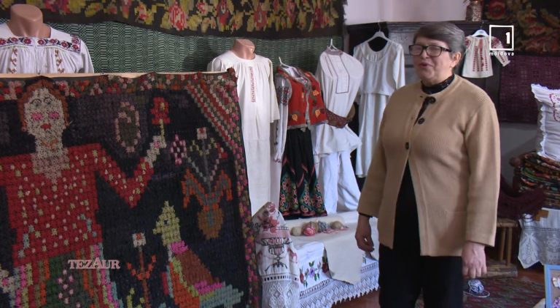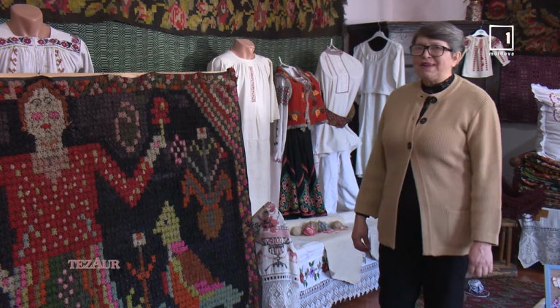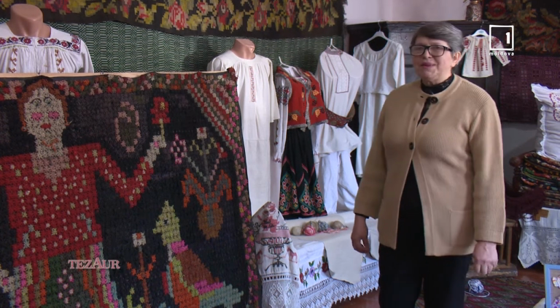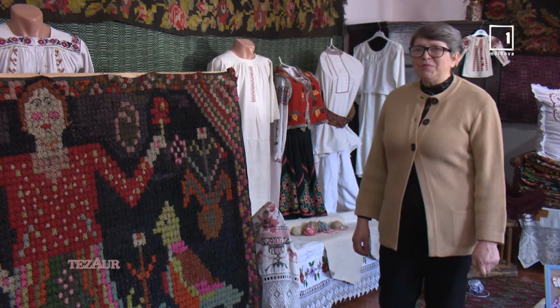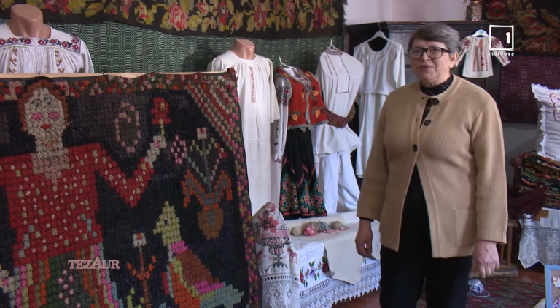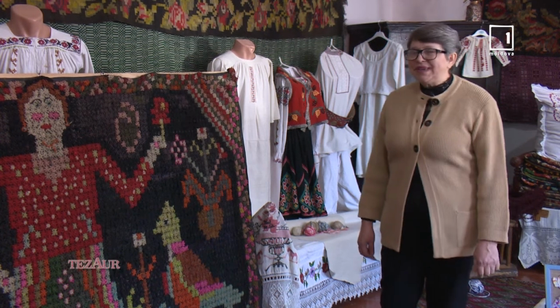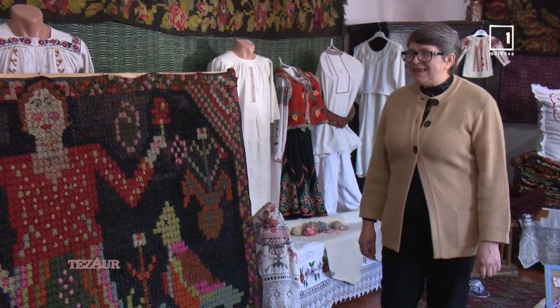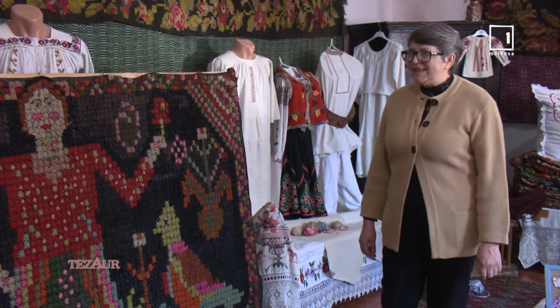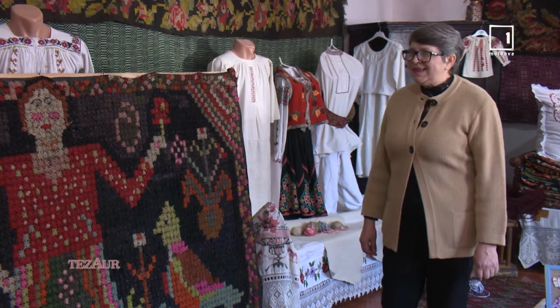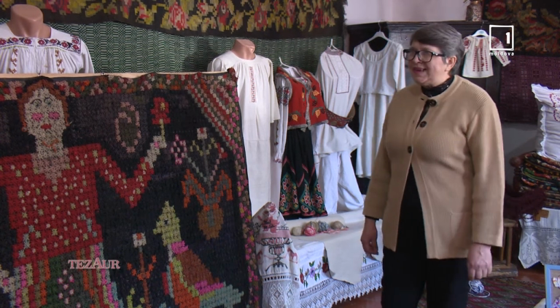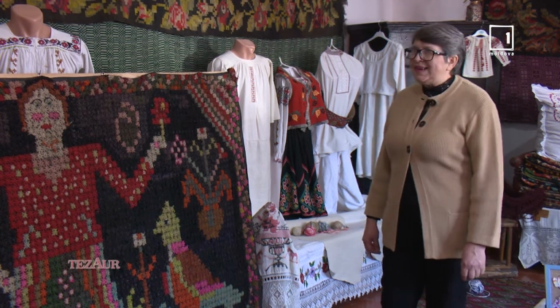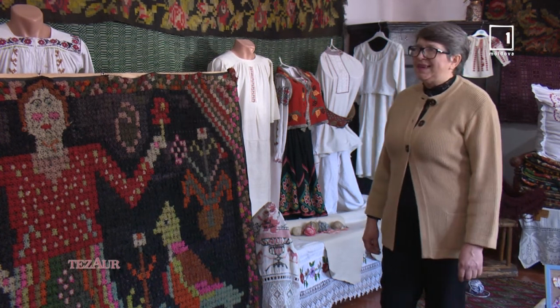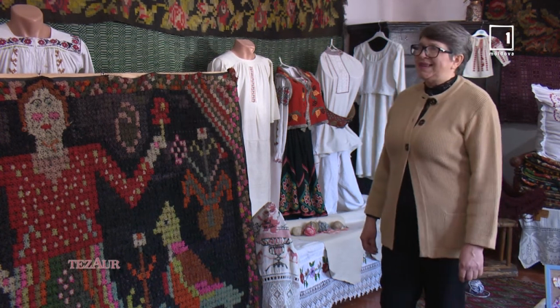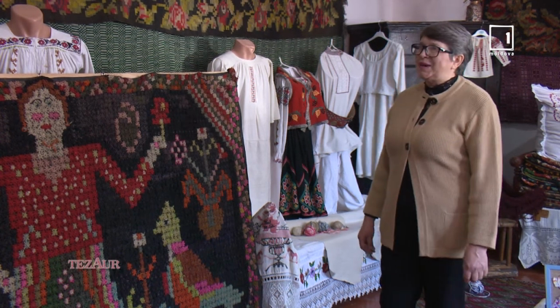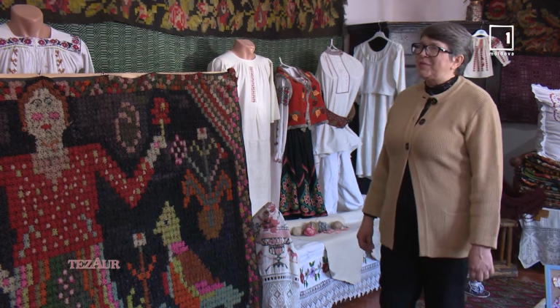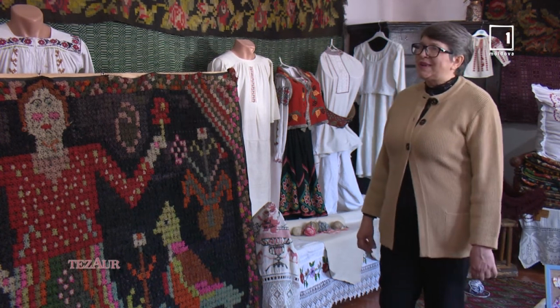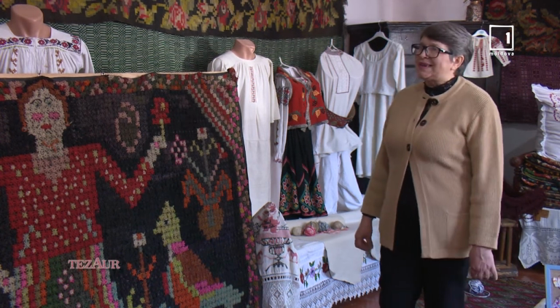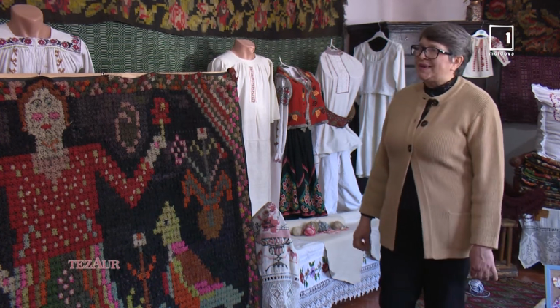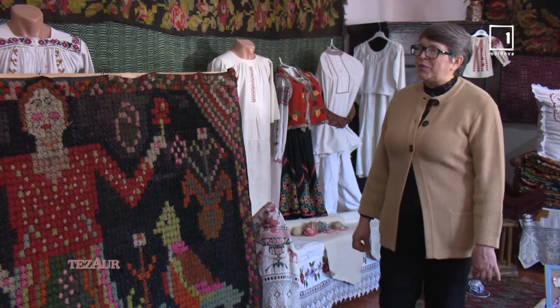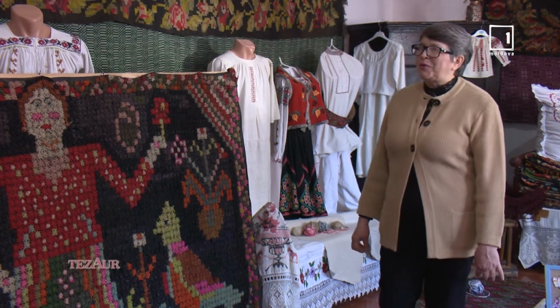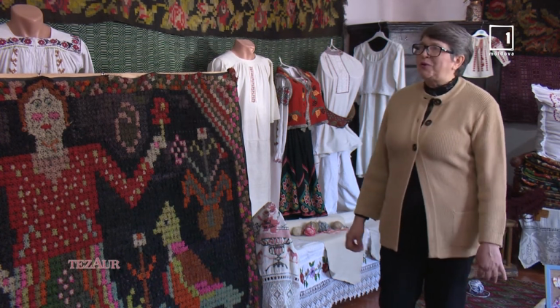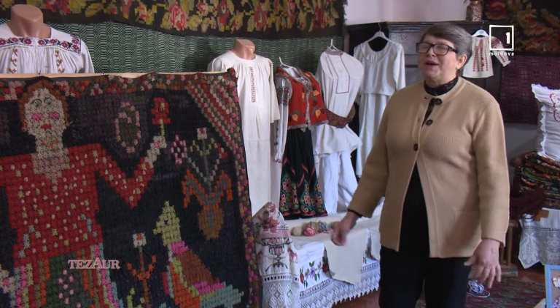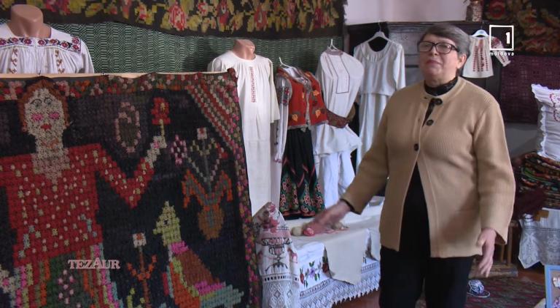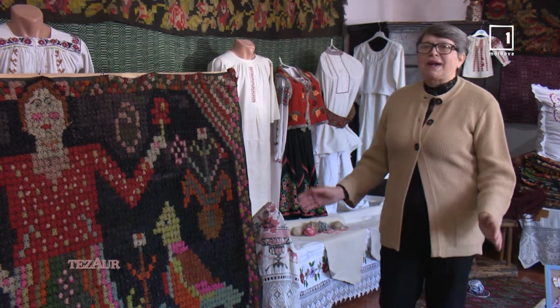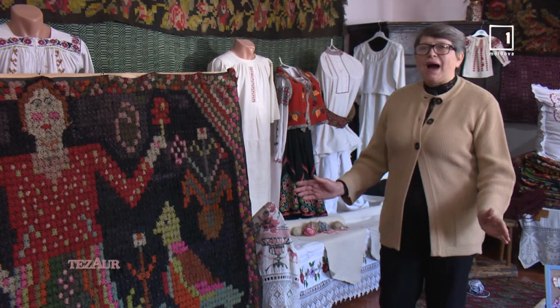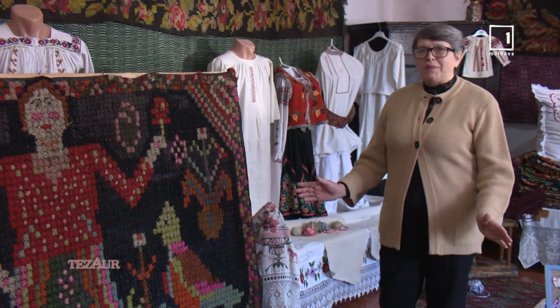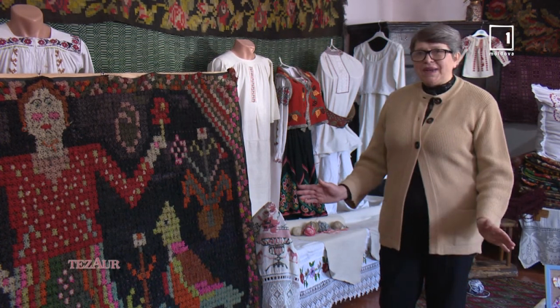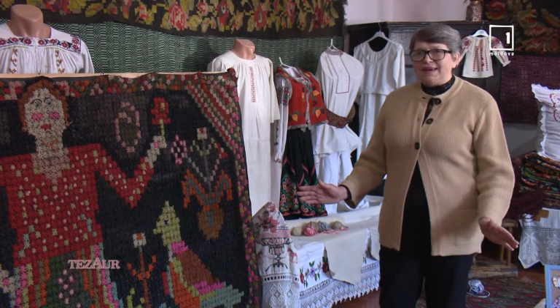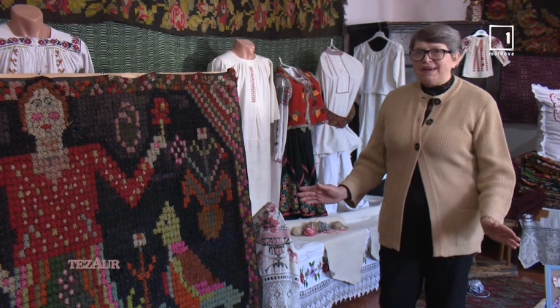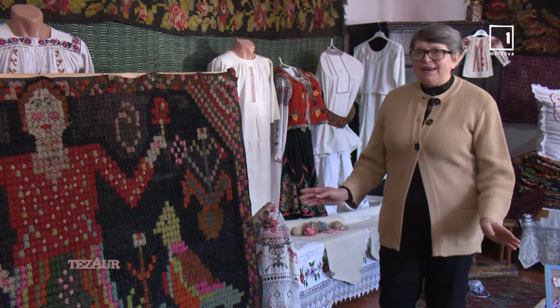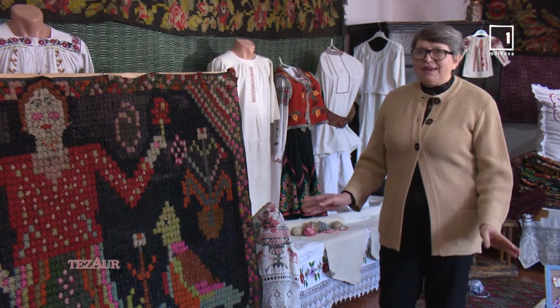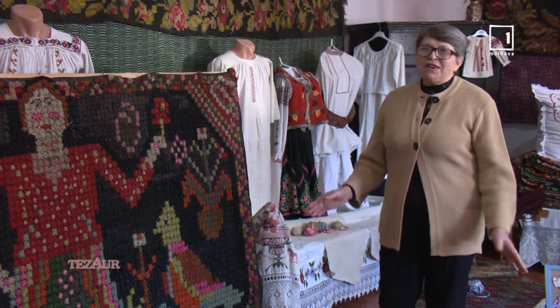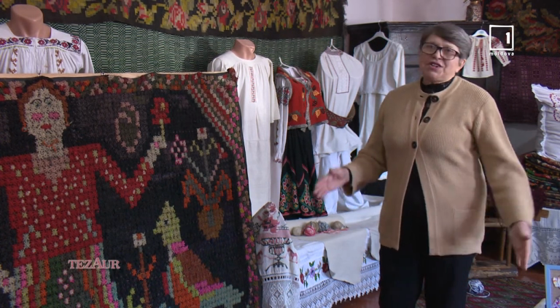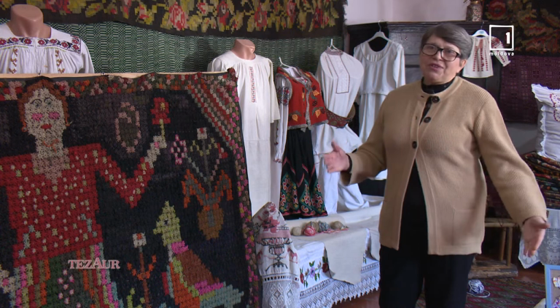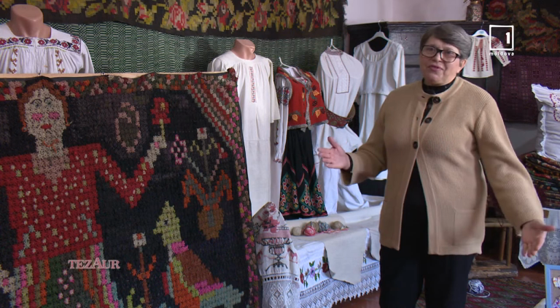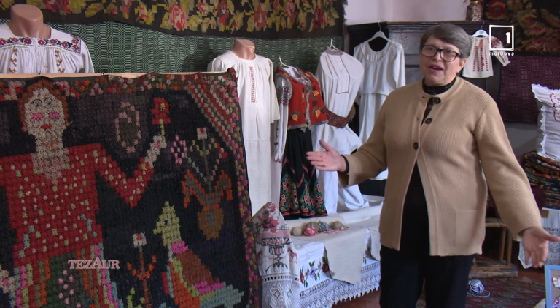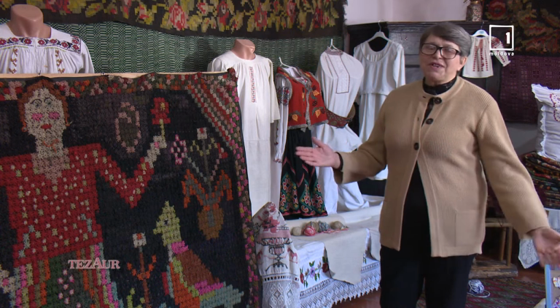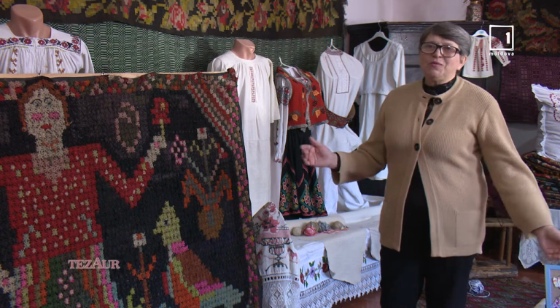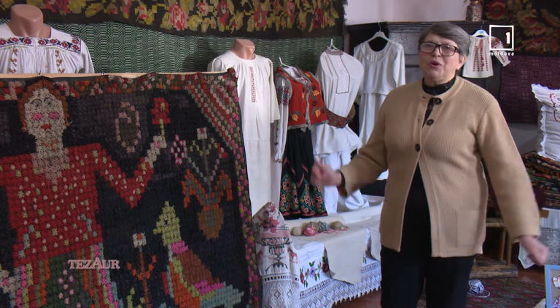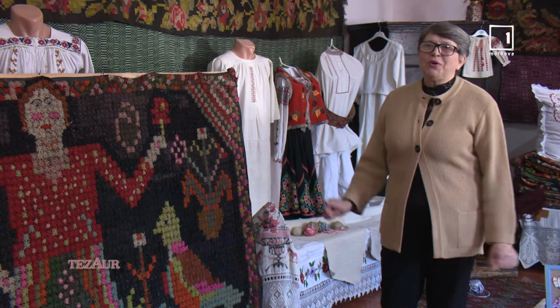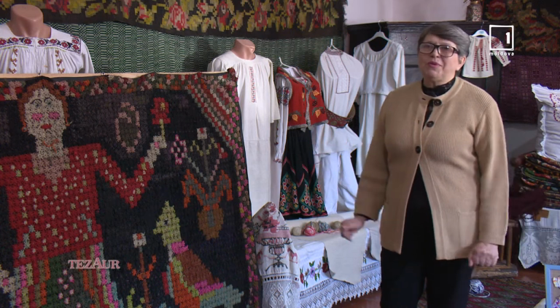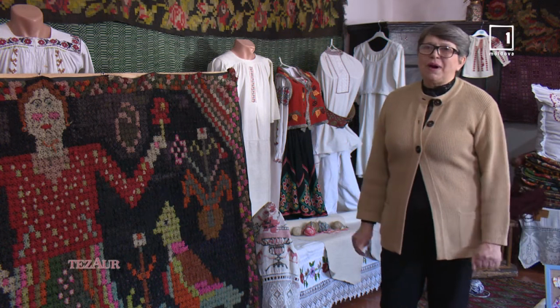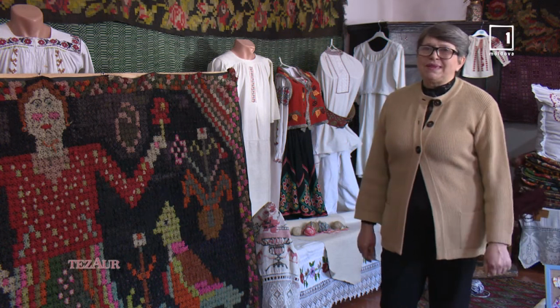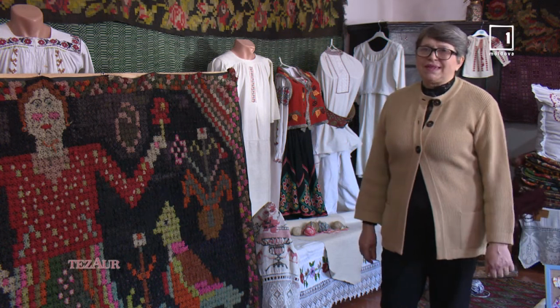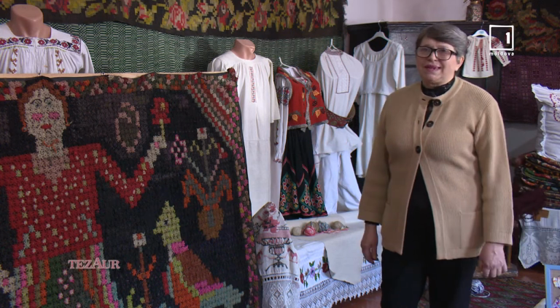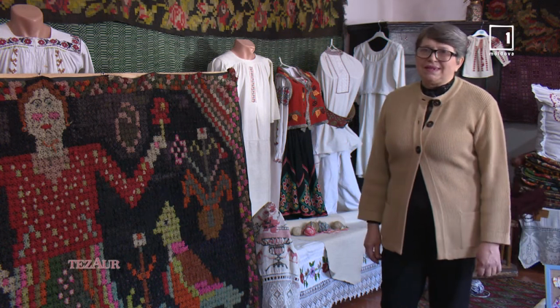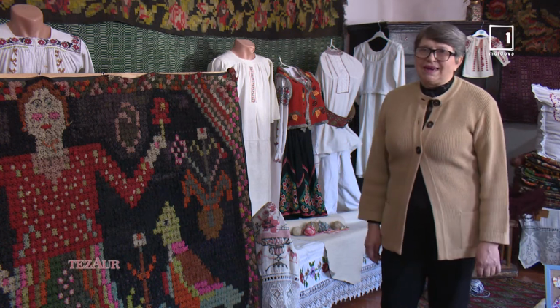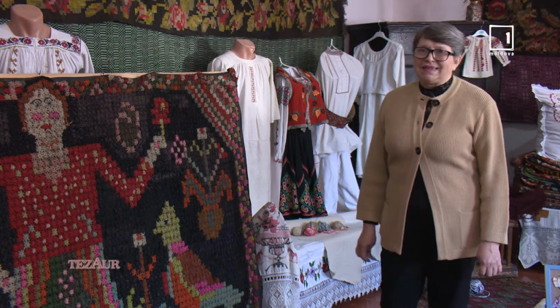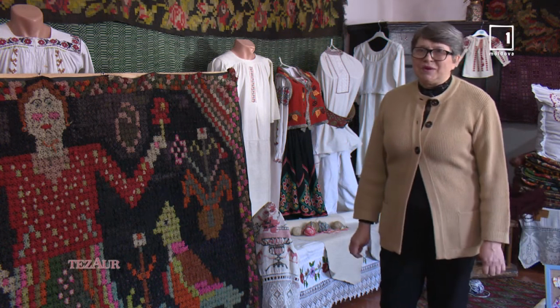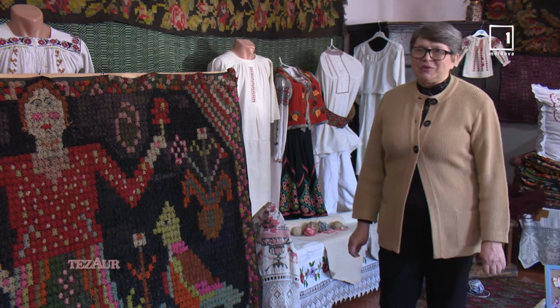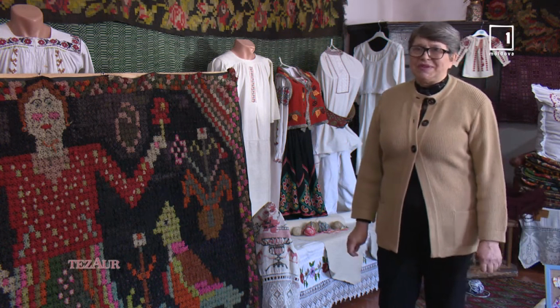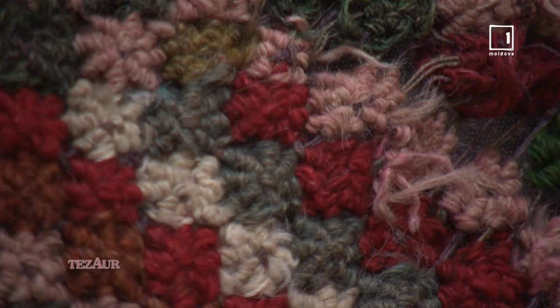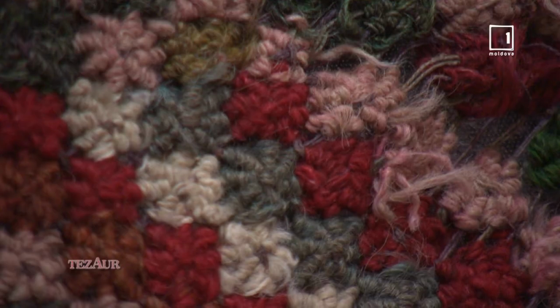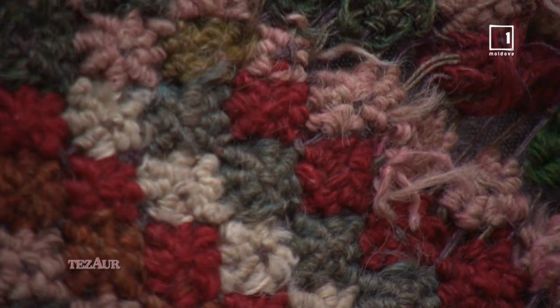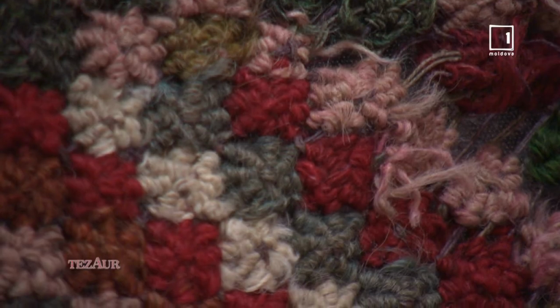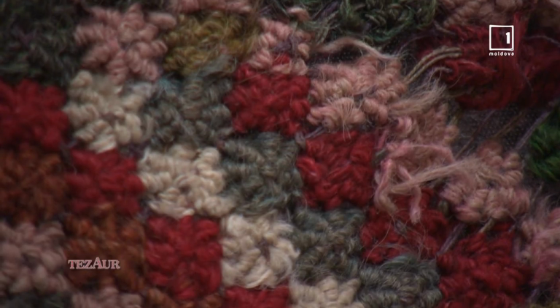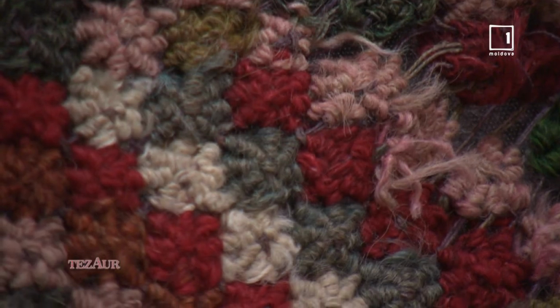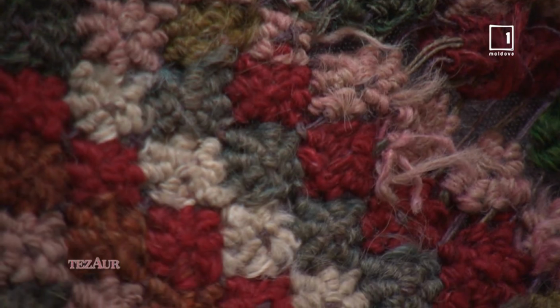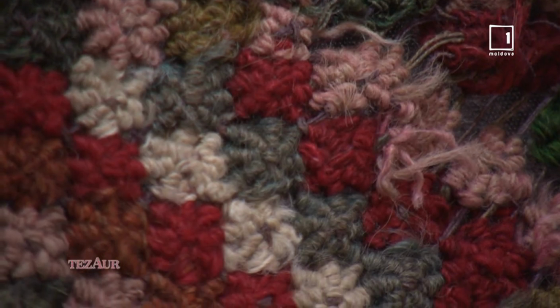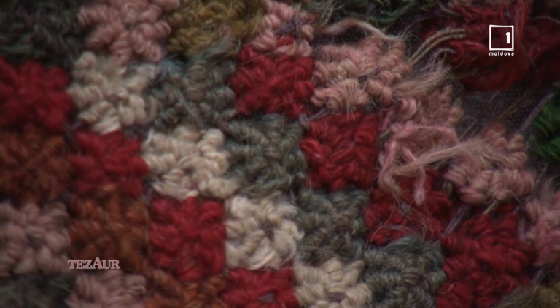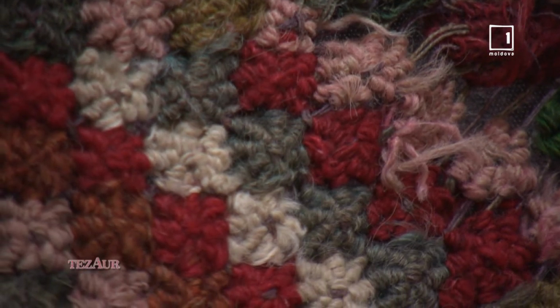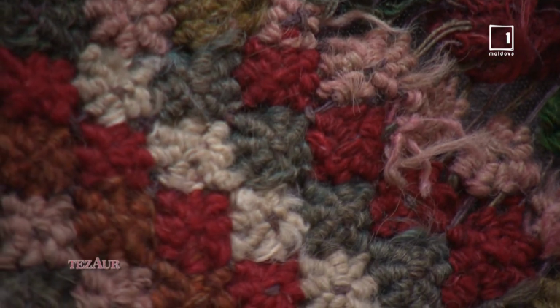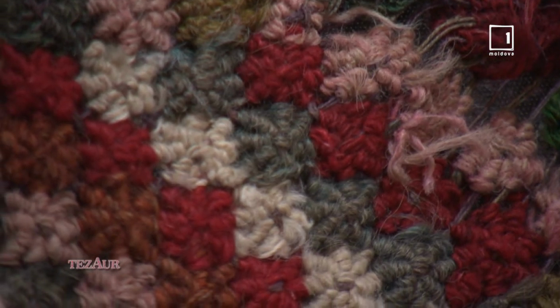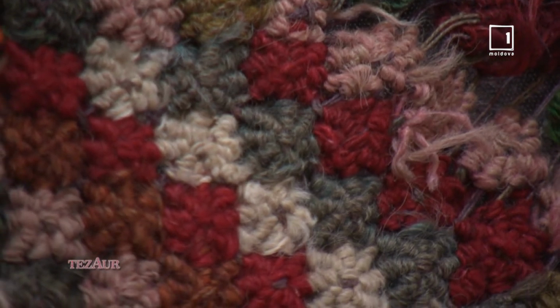Se sugerează deschiderea la muzeu a unui atelier de țesut covorașe în bumbi. De ce nu? Foarte bună idee – trebuie să procurăm ramele și facem un masterclass la muzeu cu țesătura în bumbi.